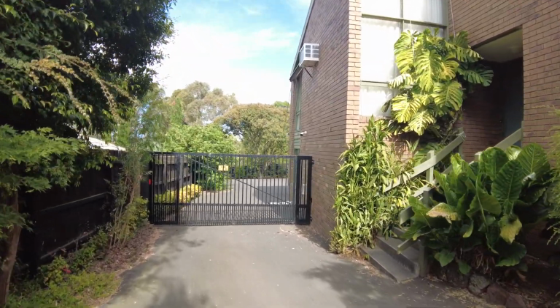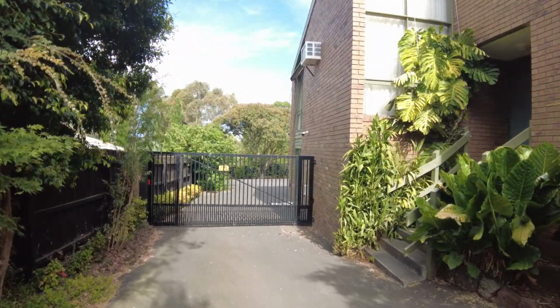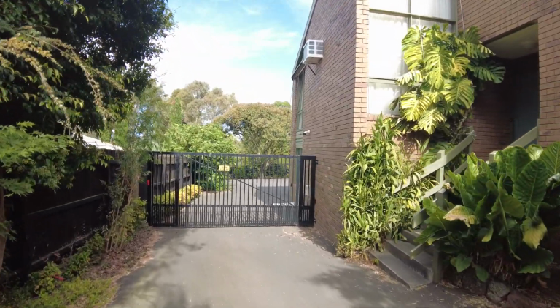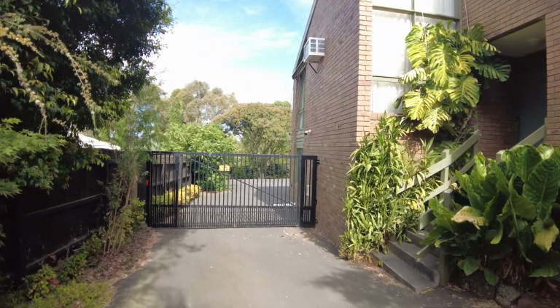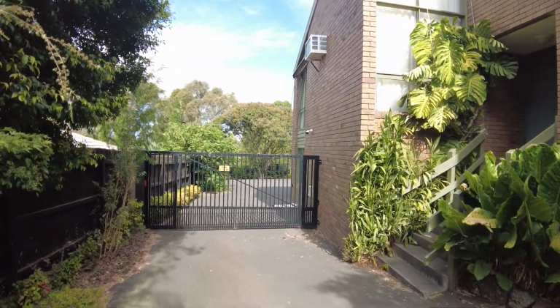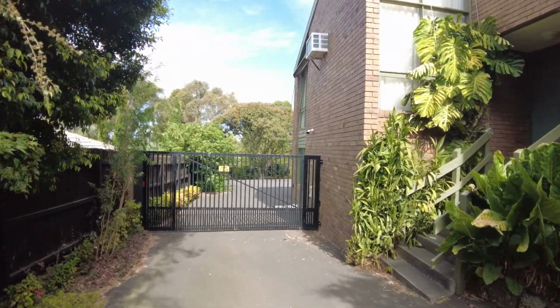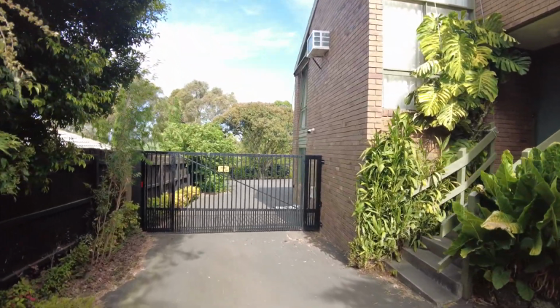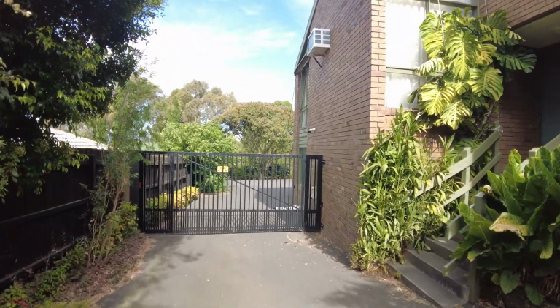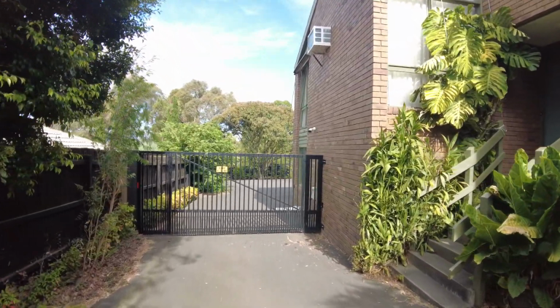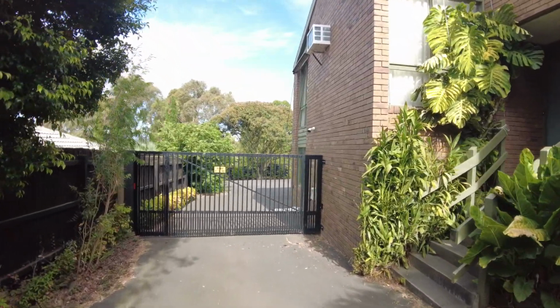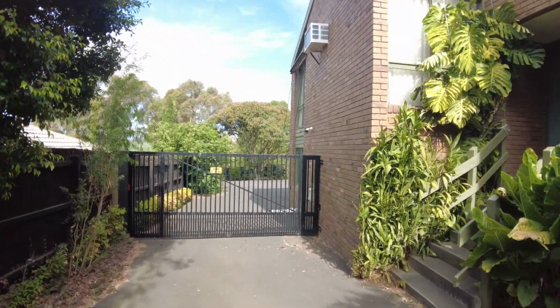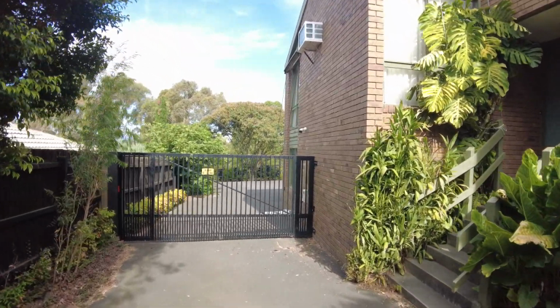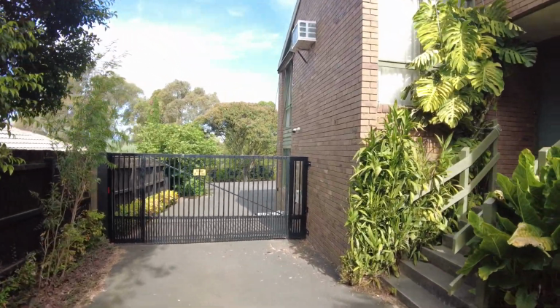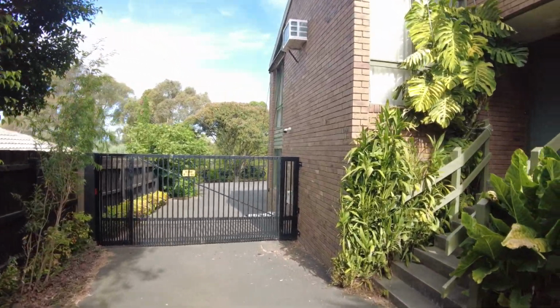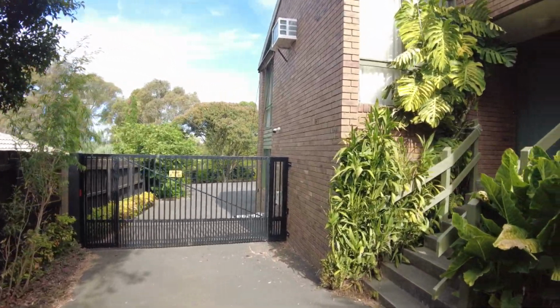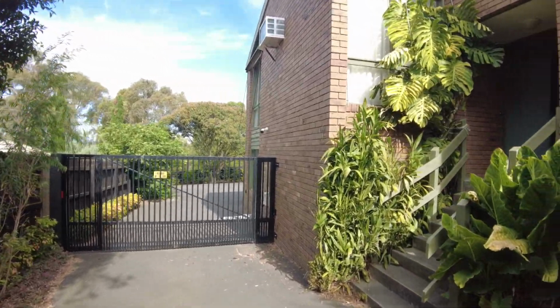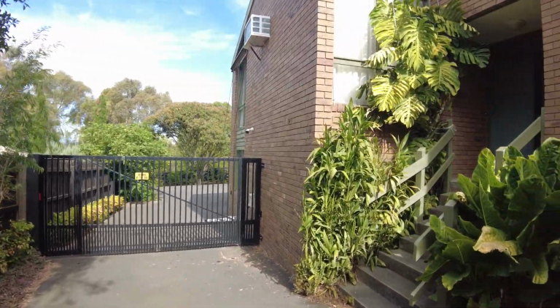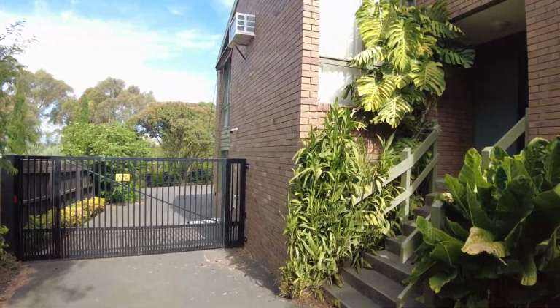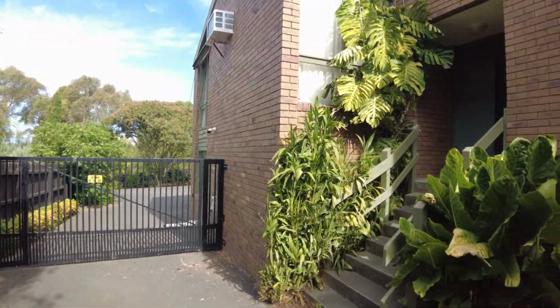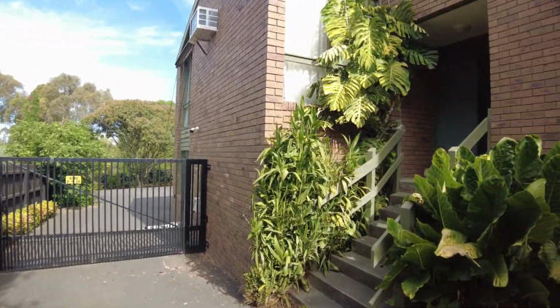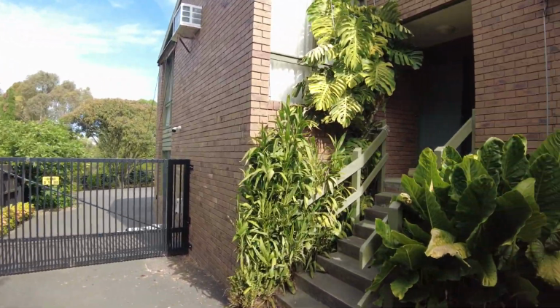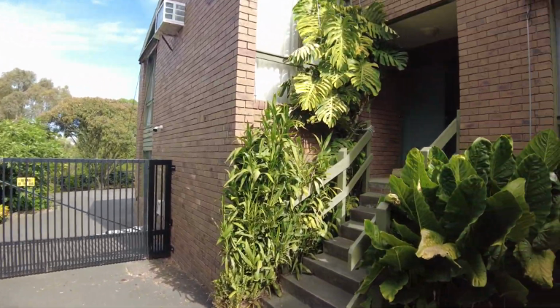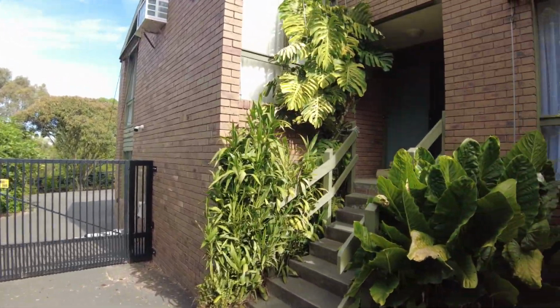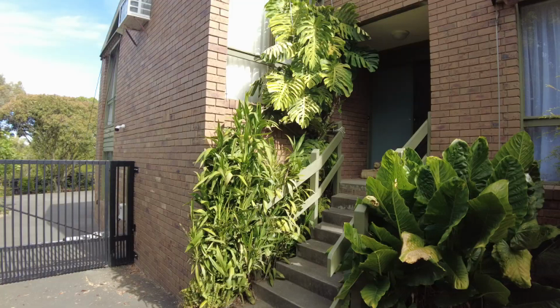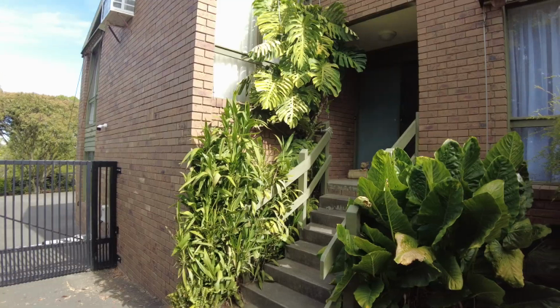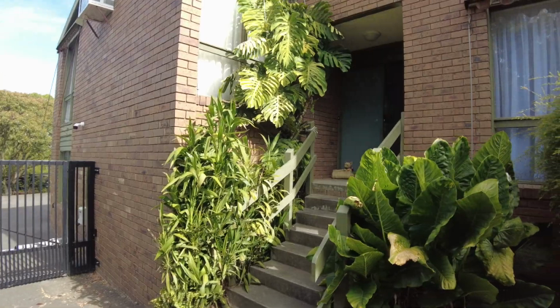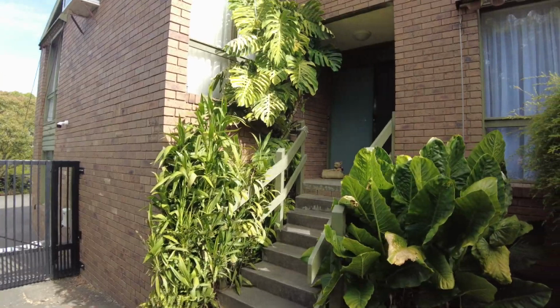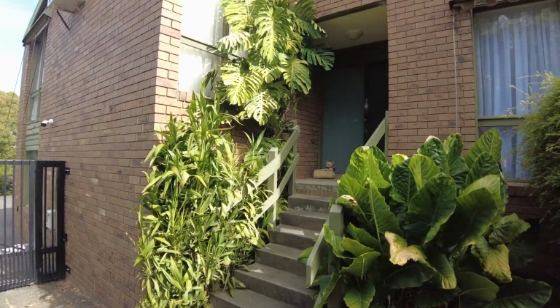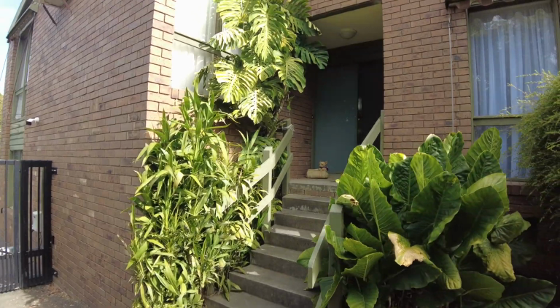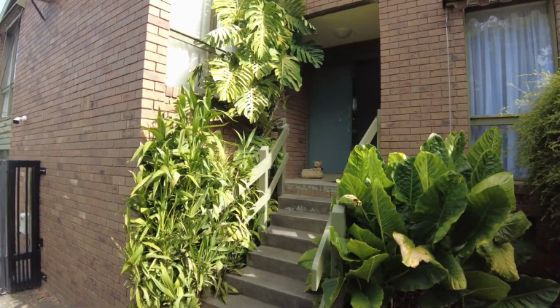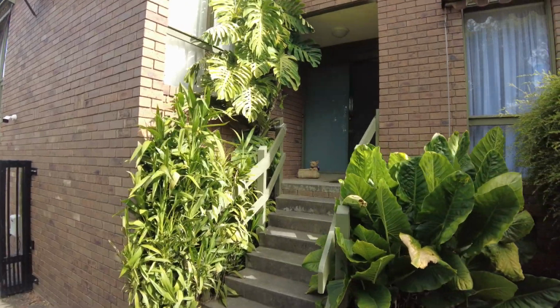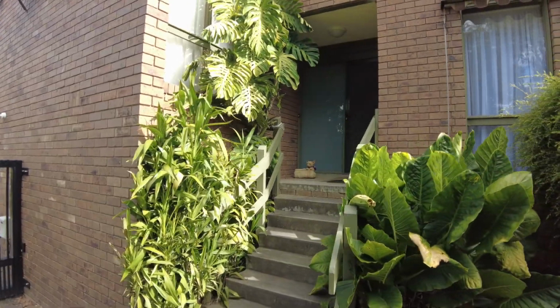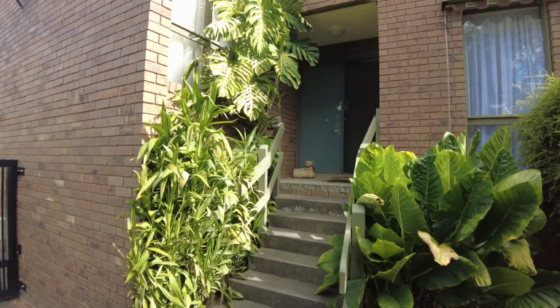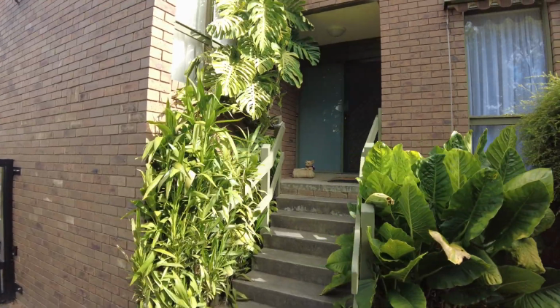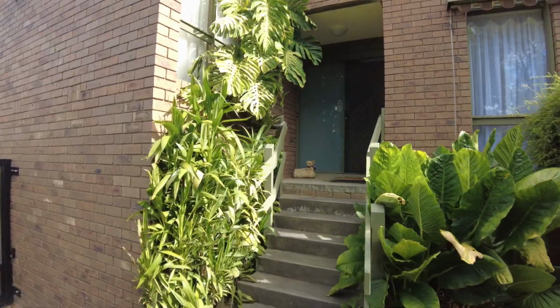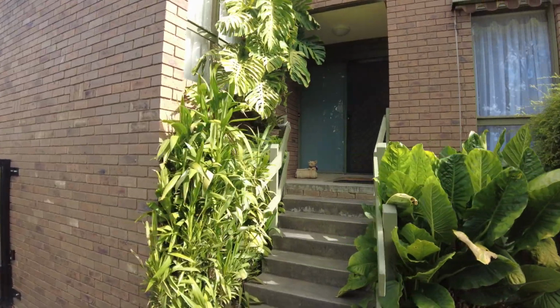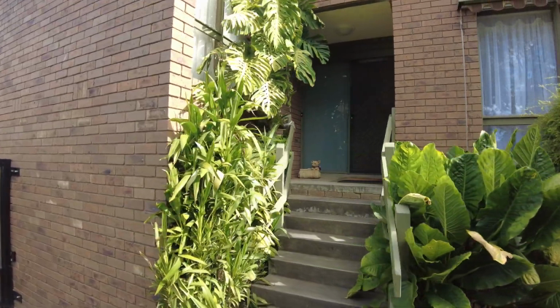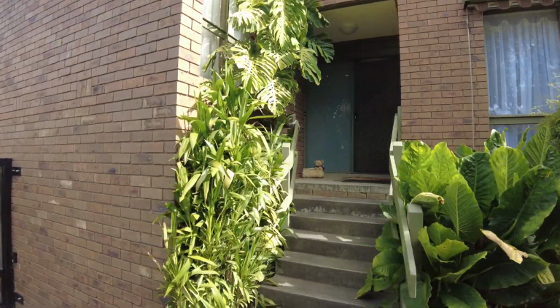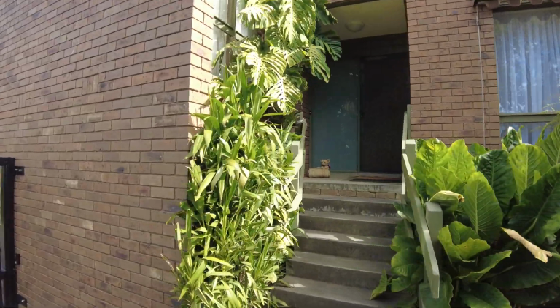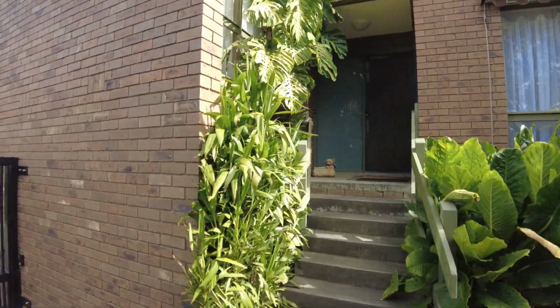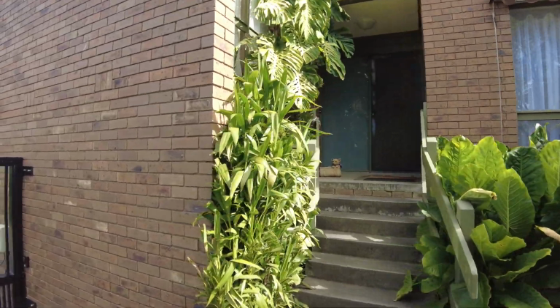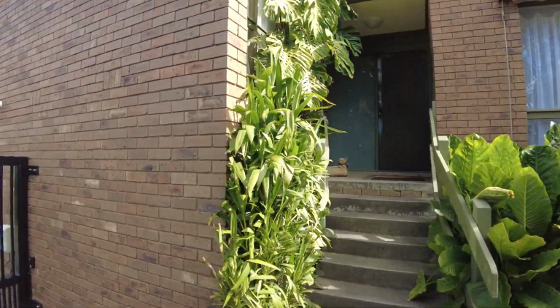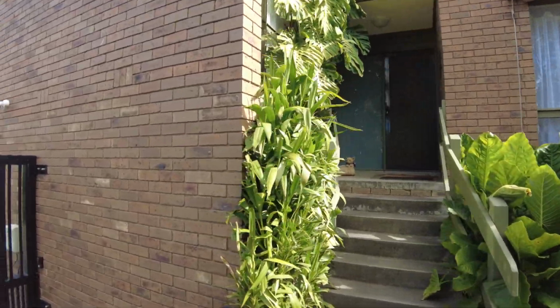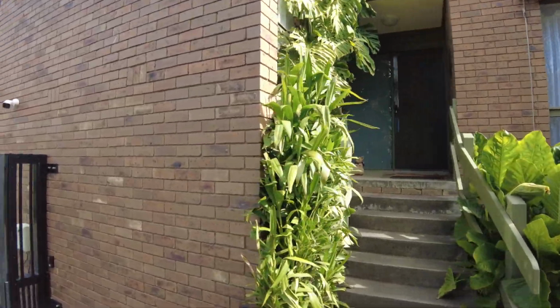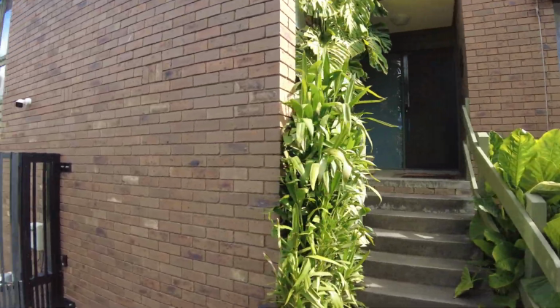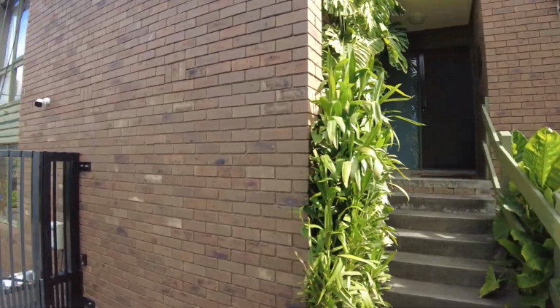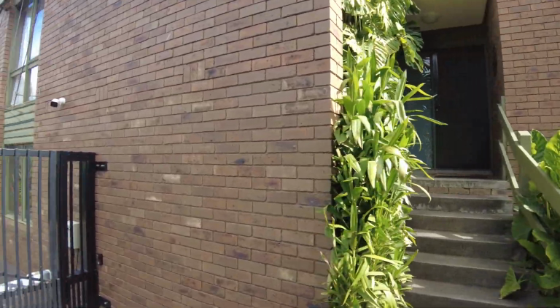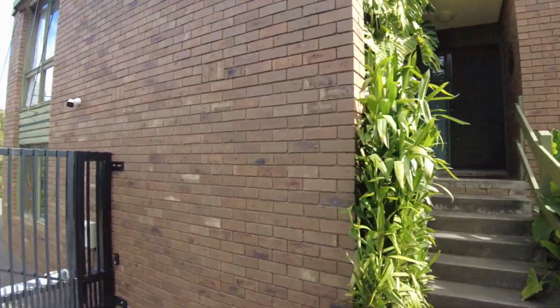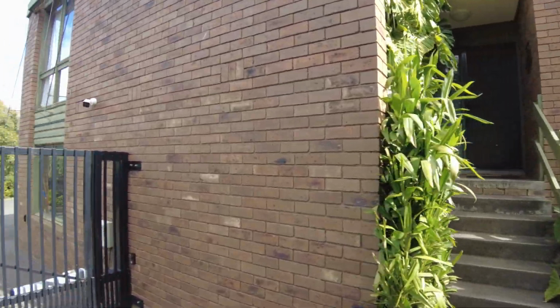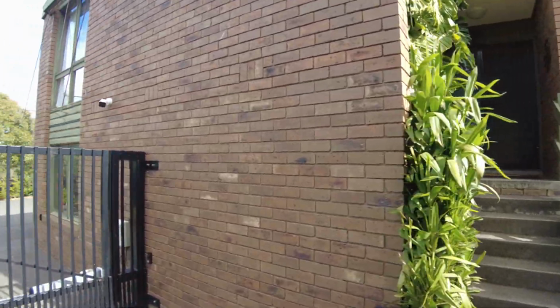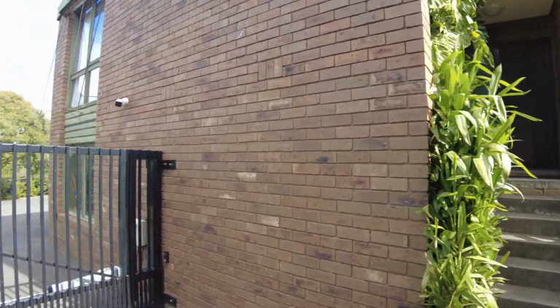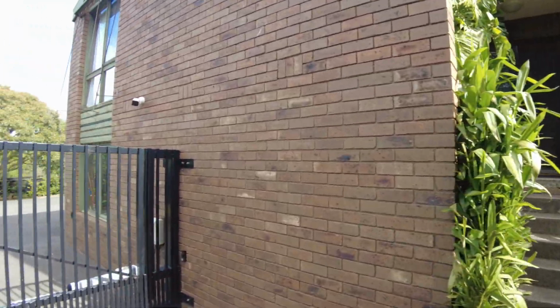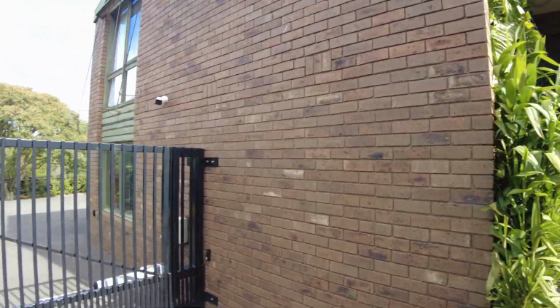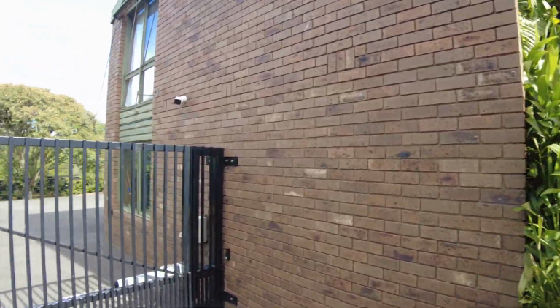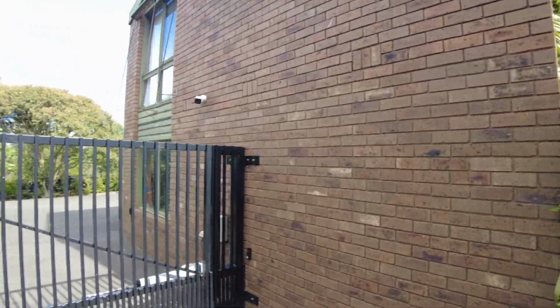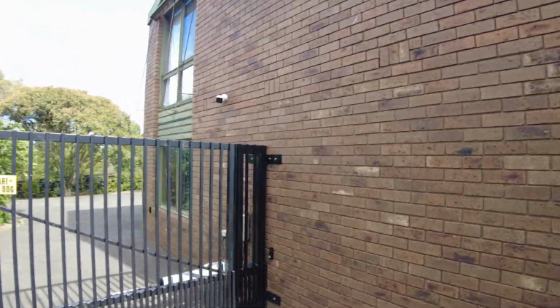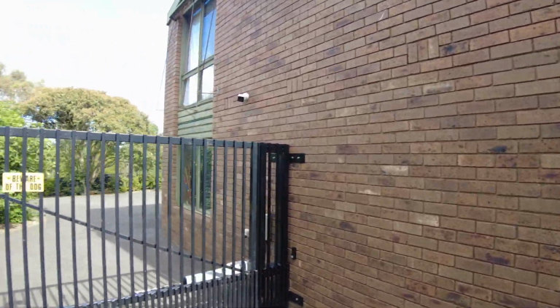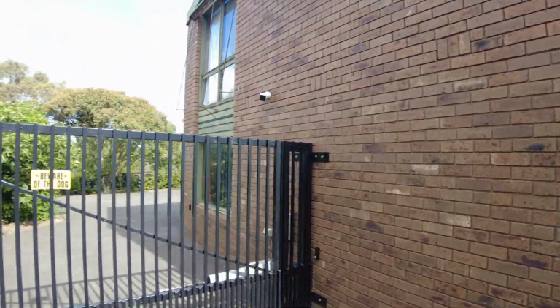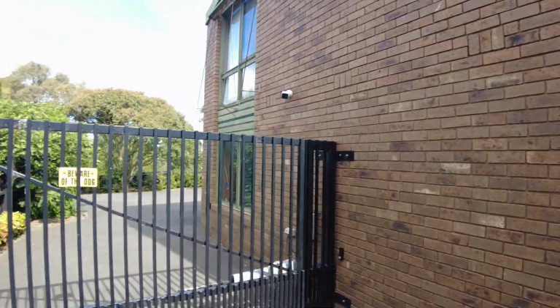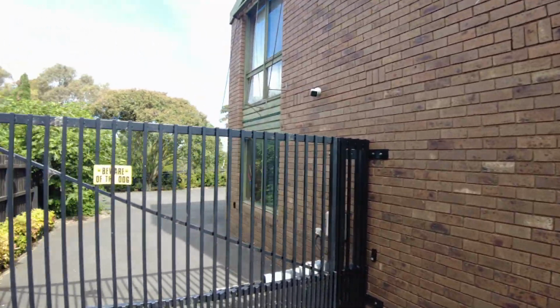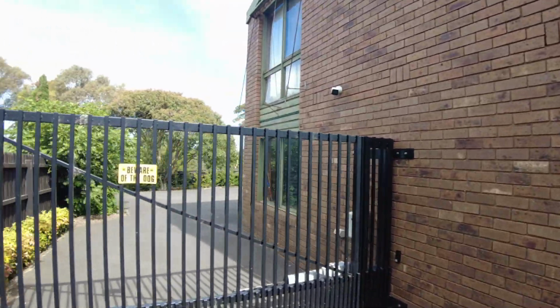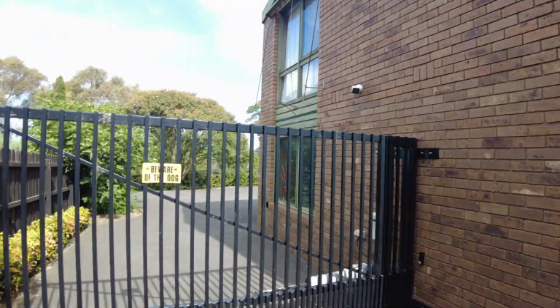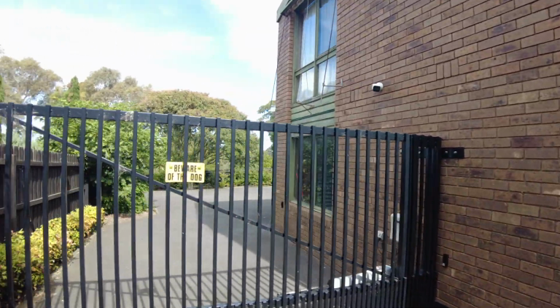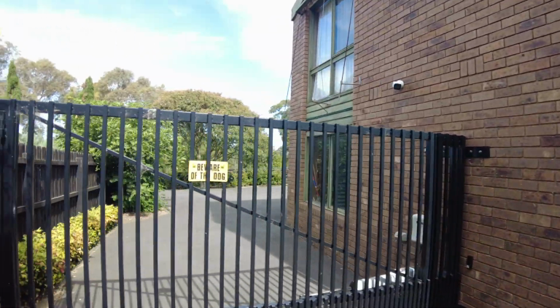There's the front door there on the right, although we're going to go in the back door where the garage is. We'll go back around here.